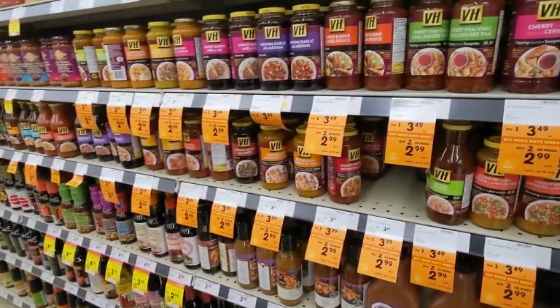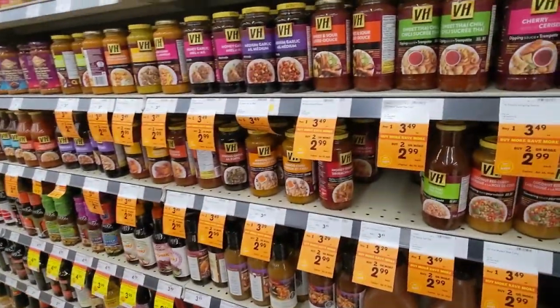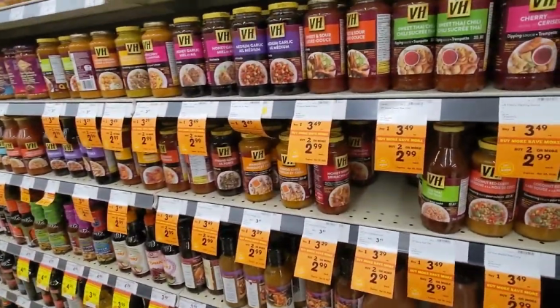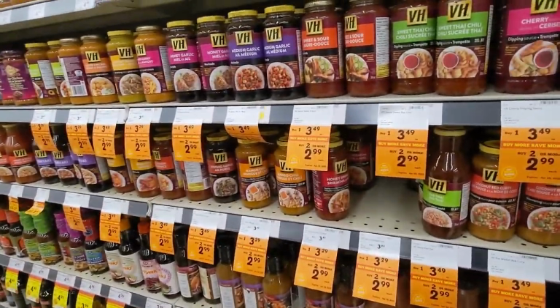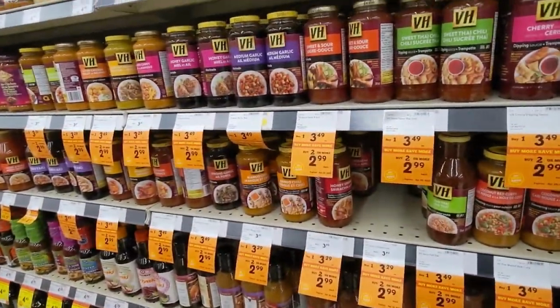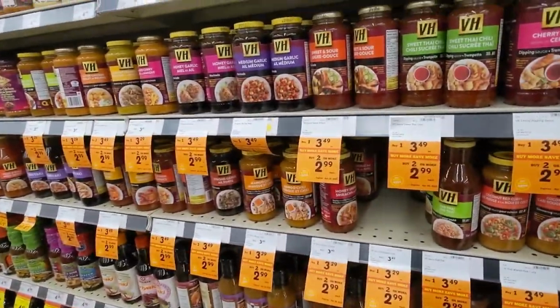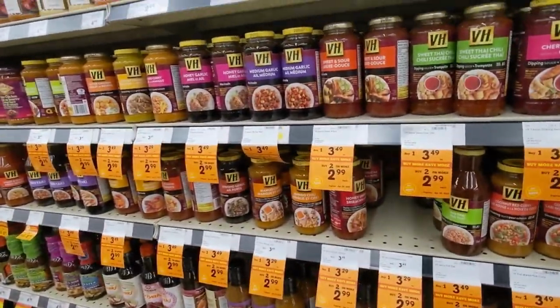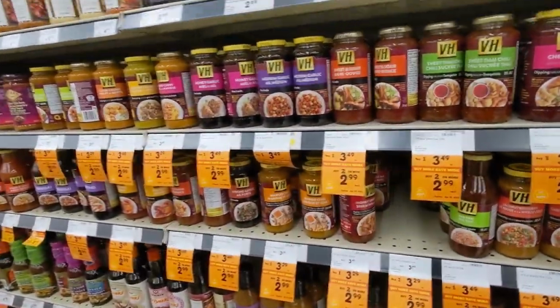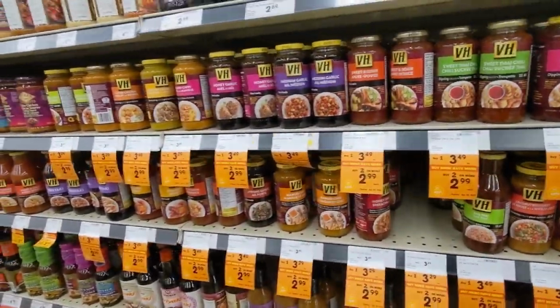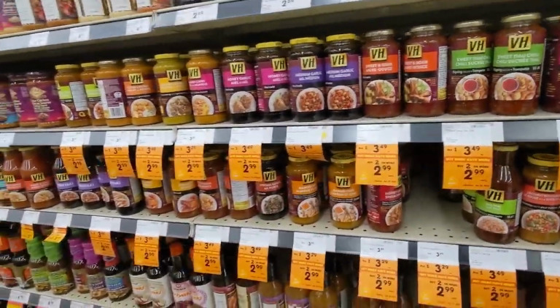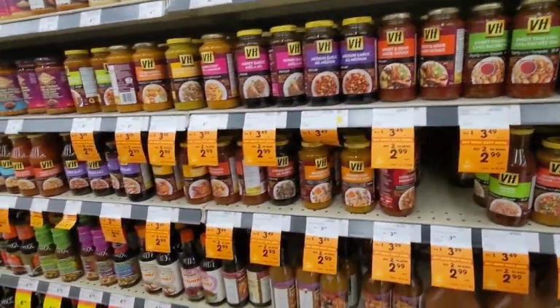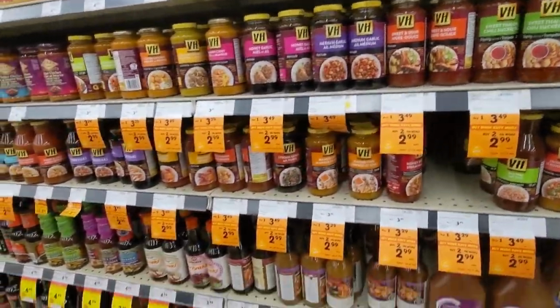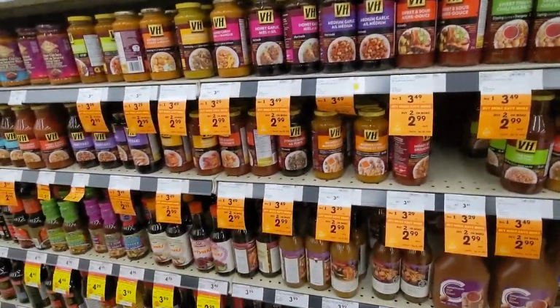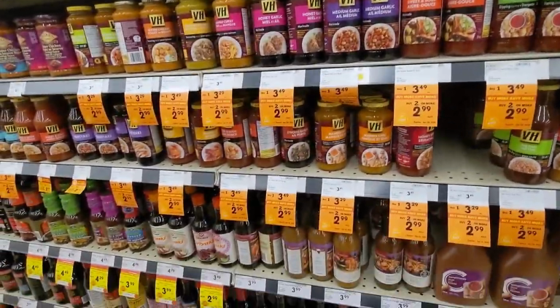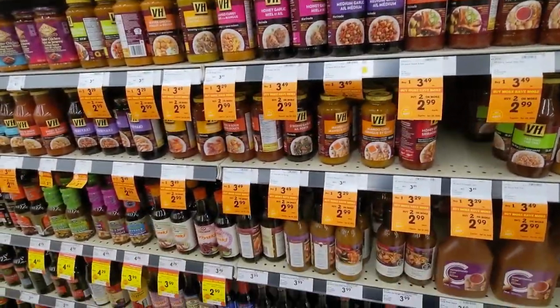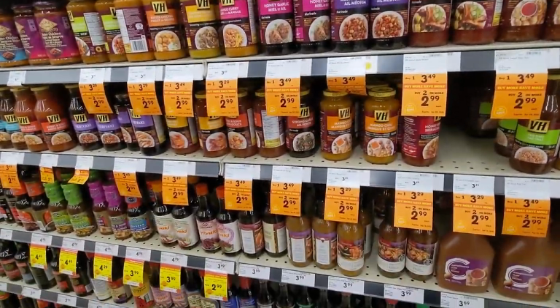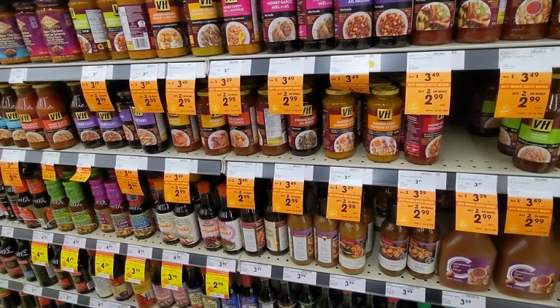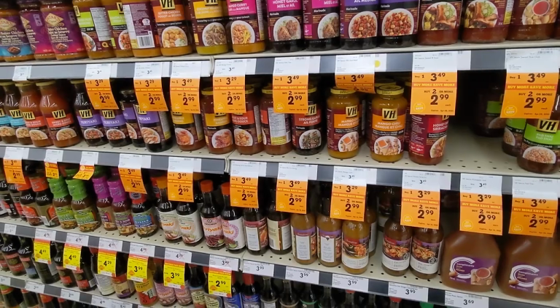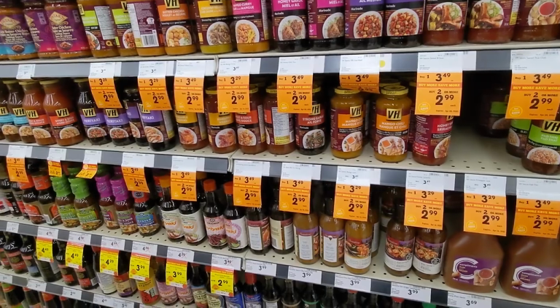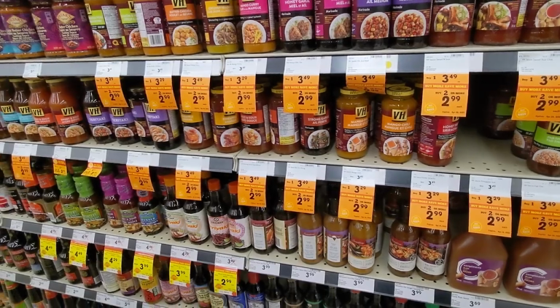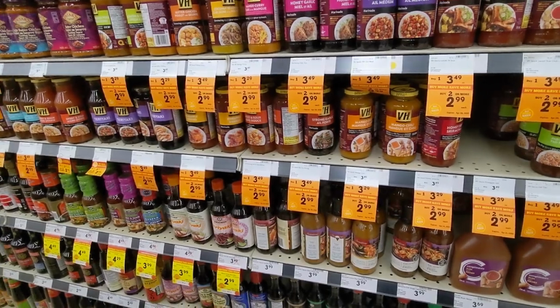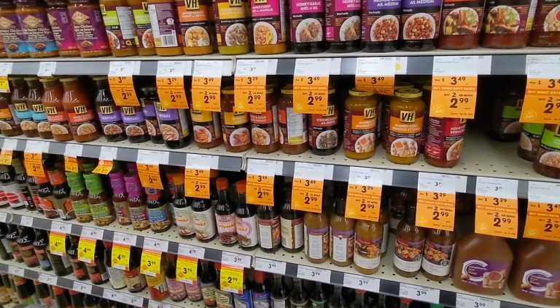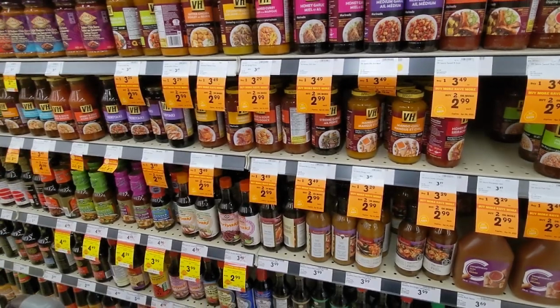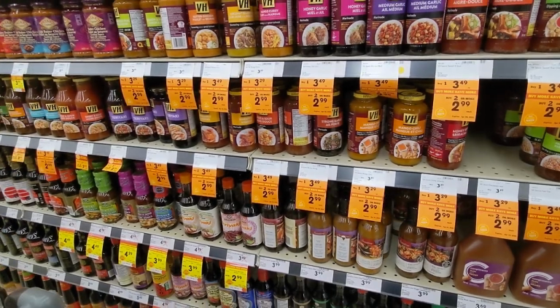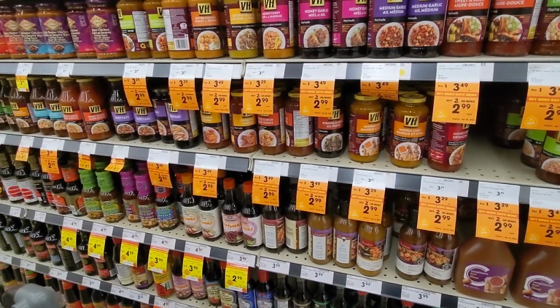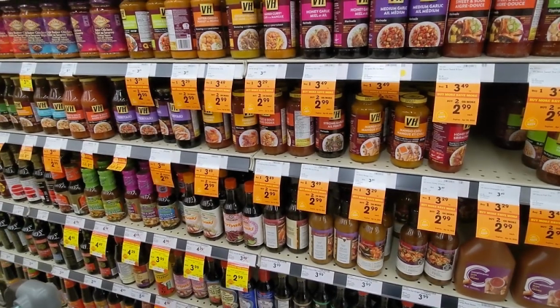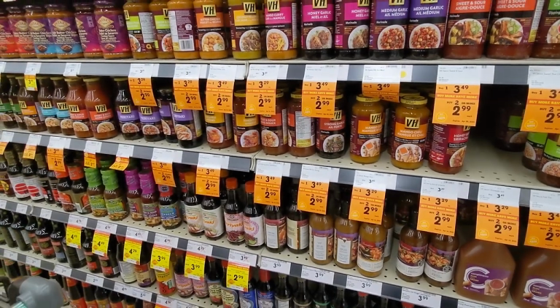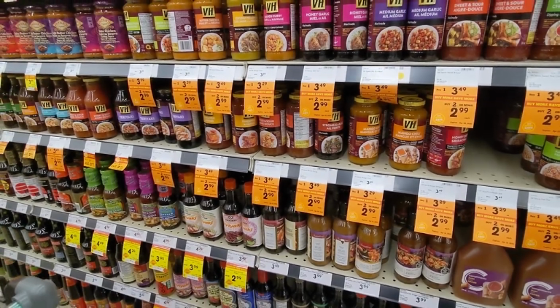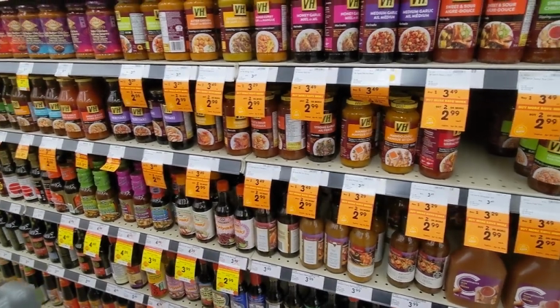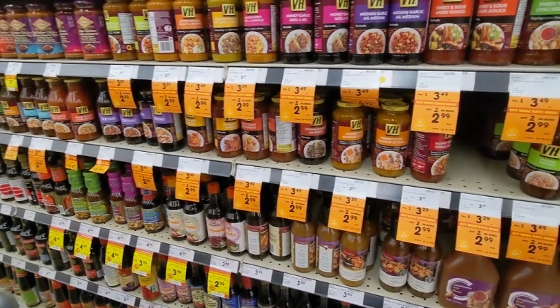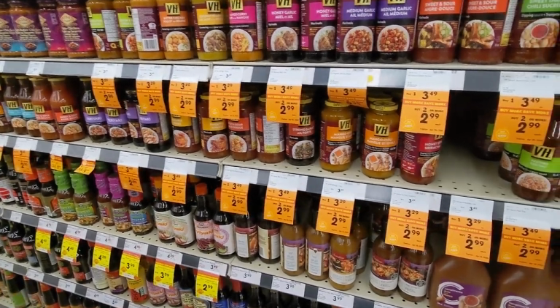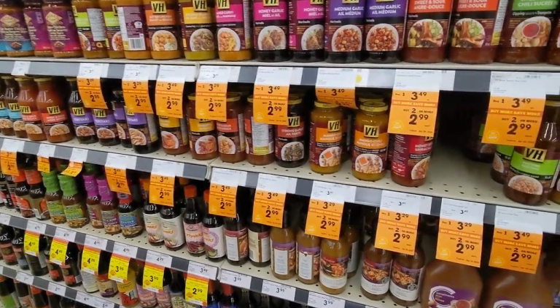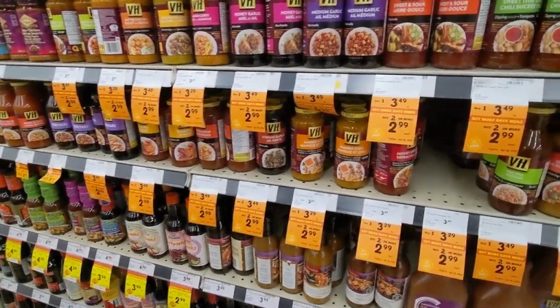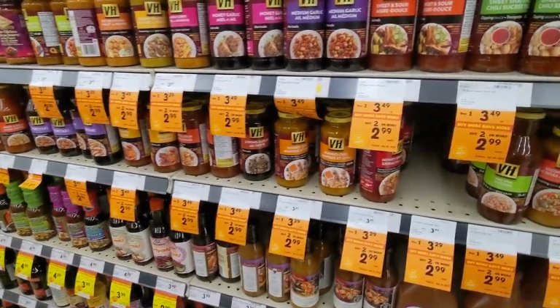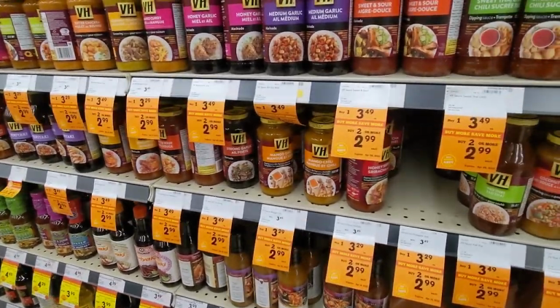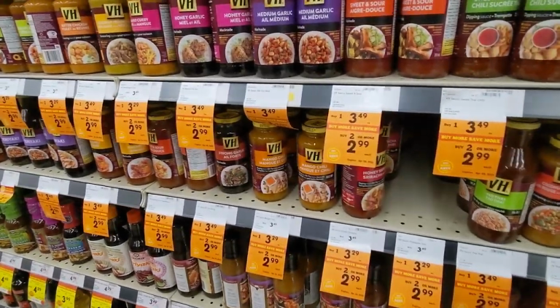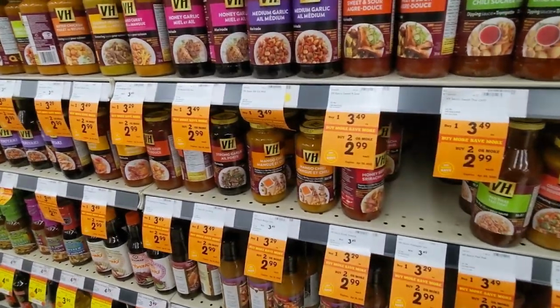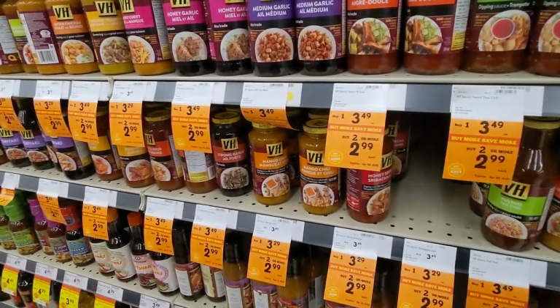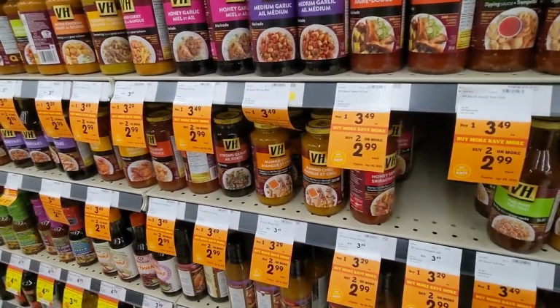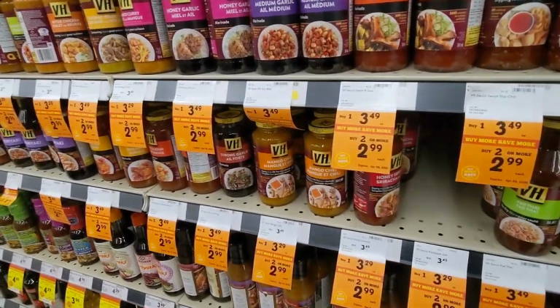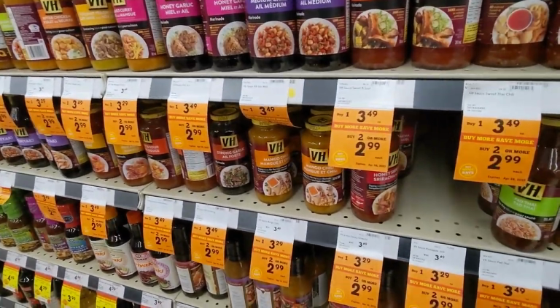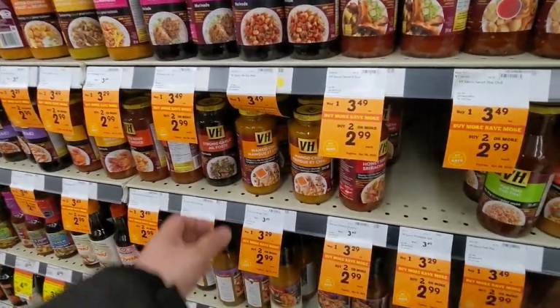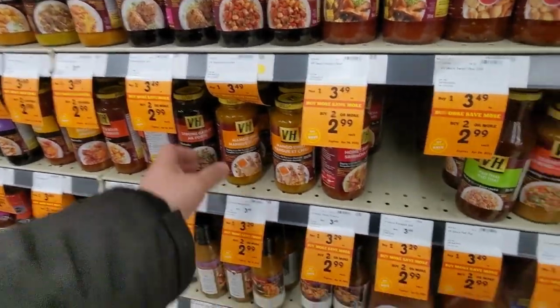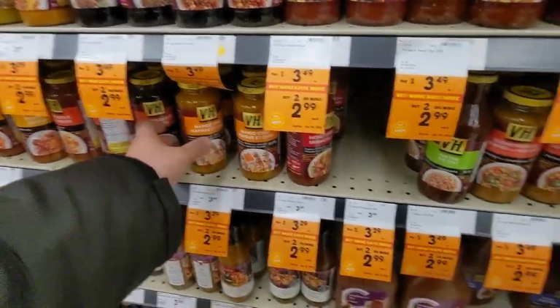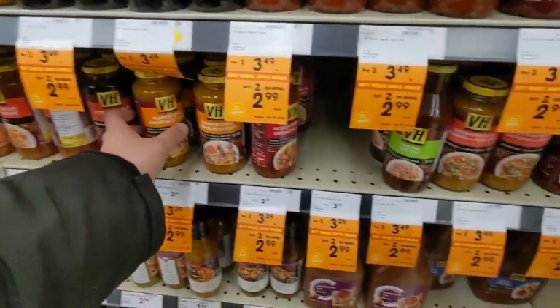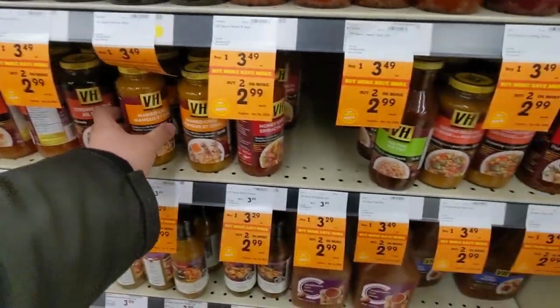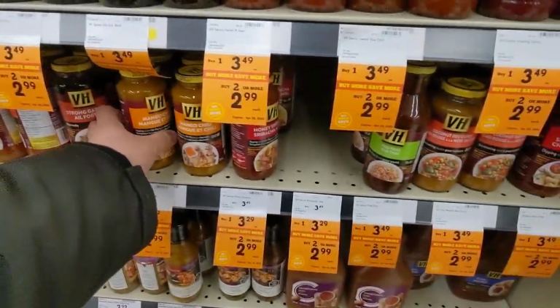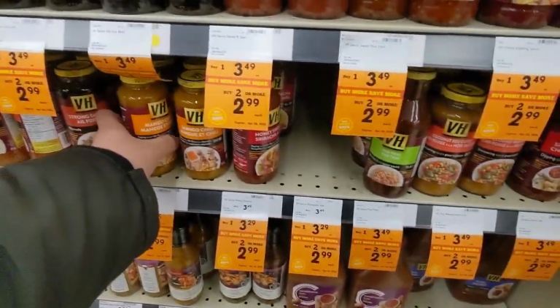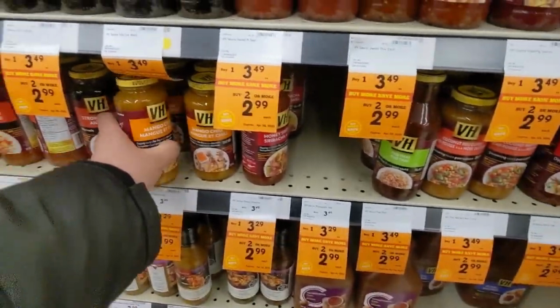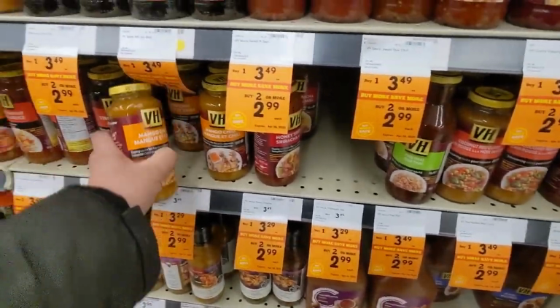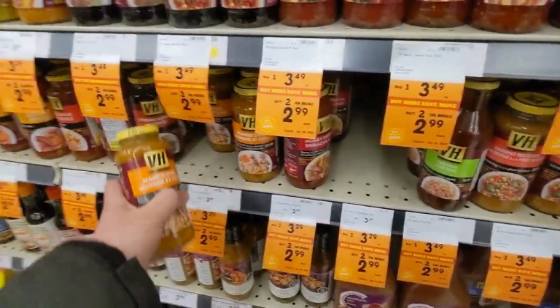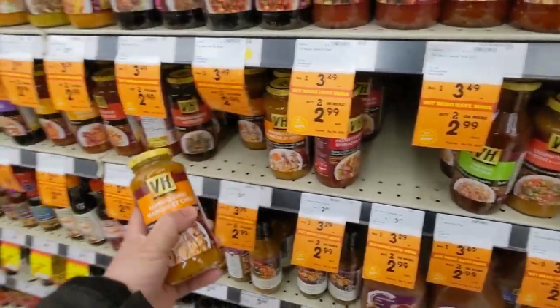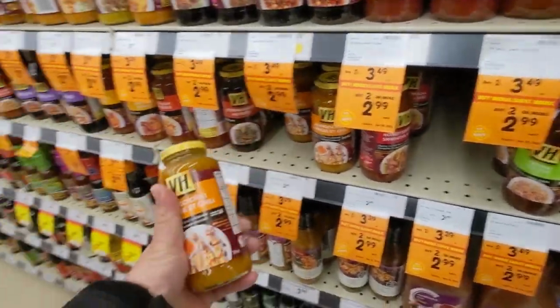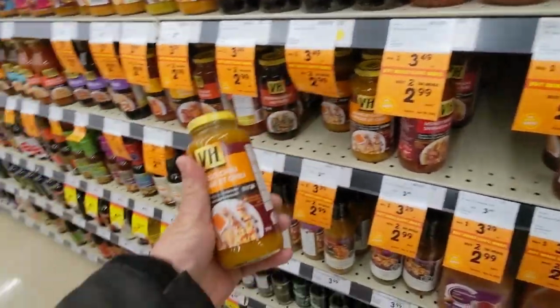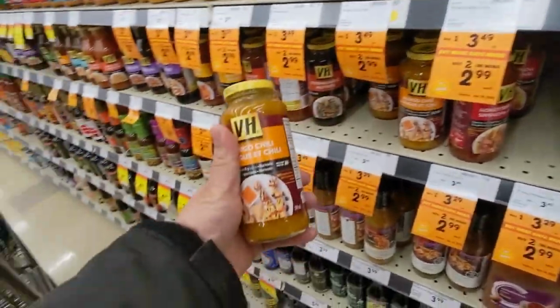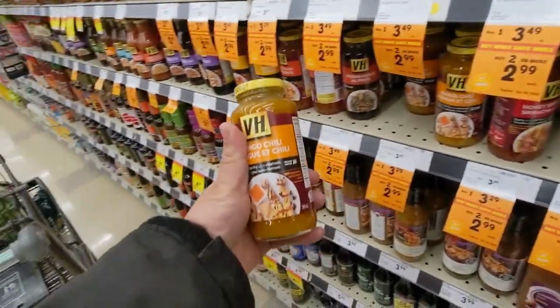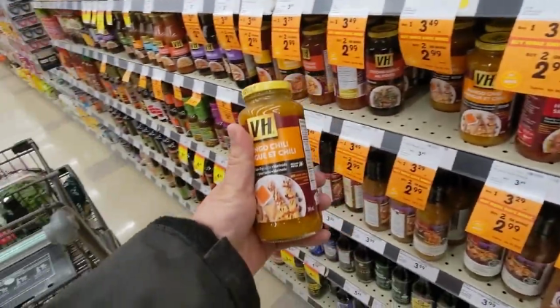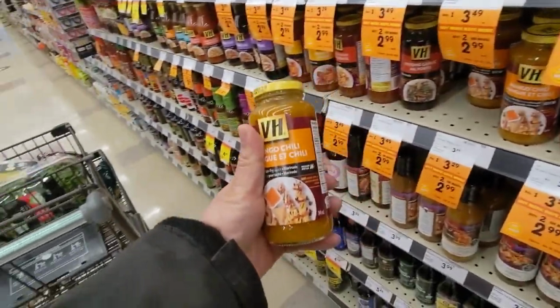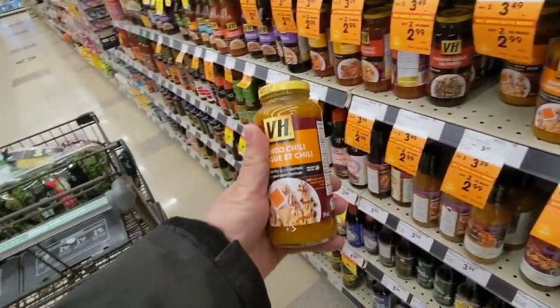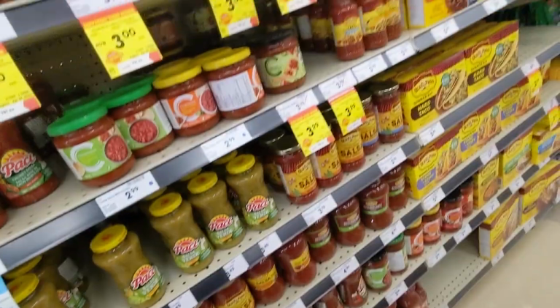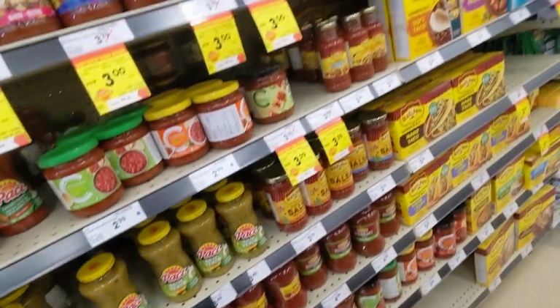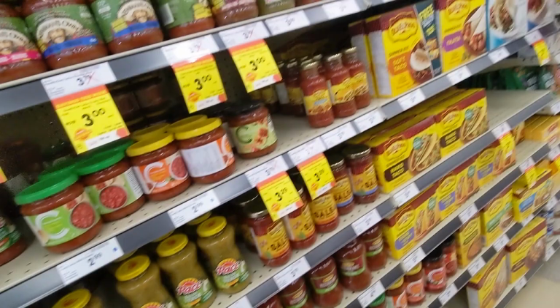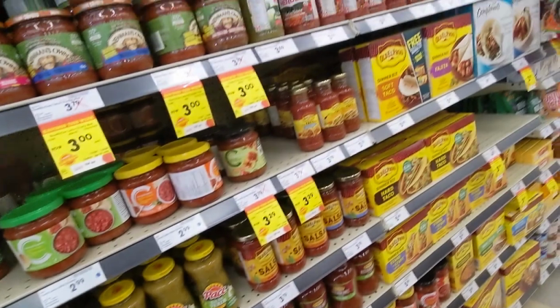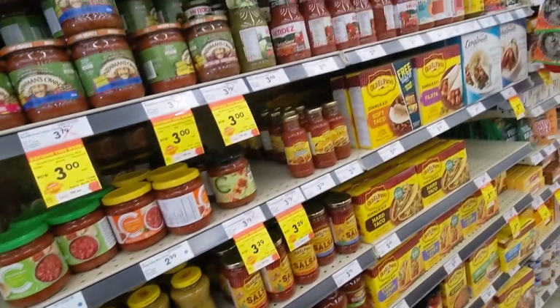This is definitely a staple in our house — mango chili. My go-to.